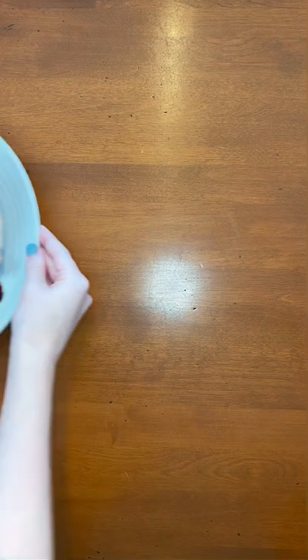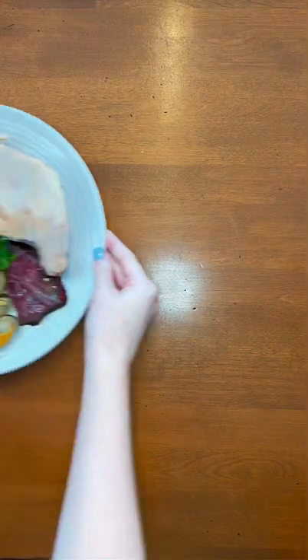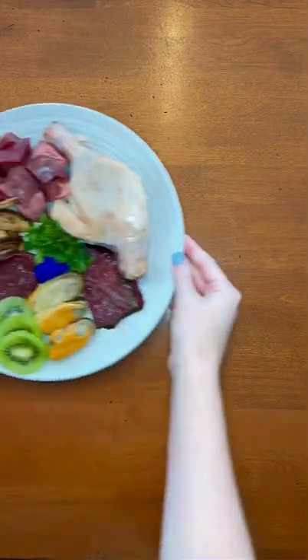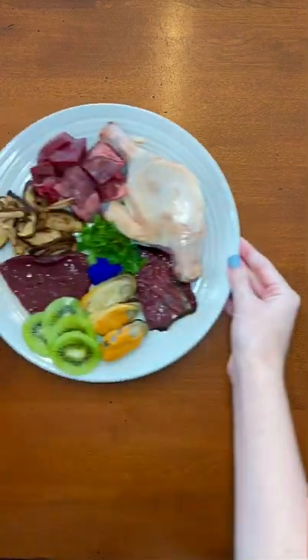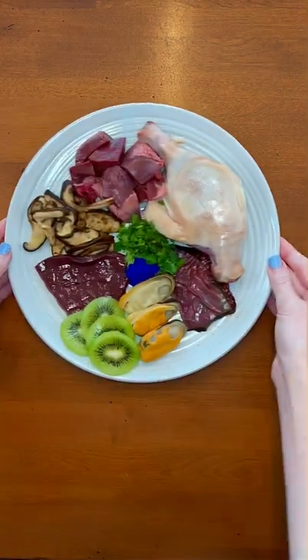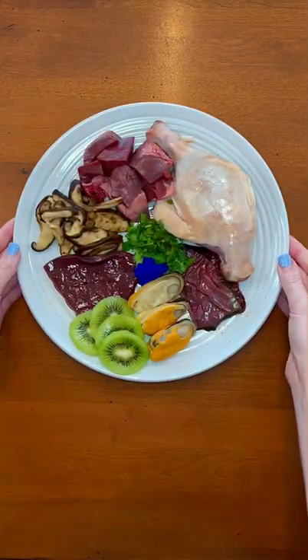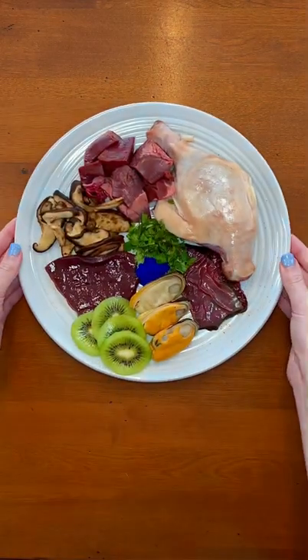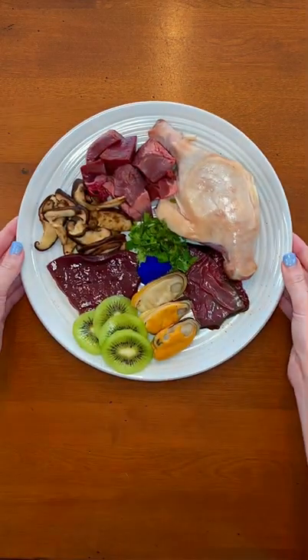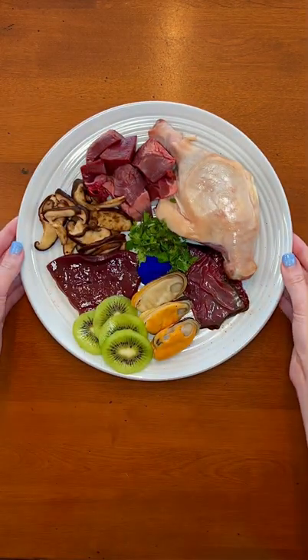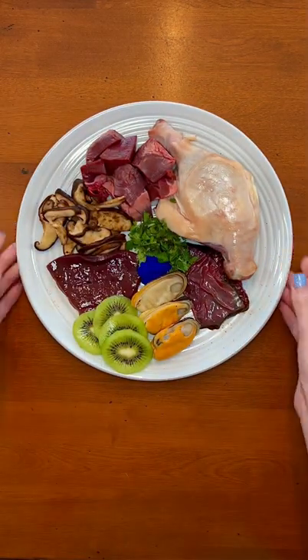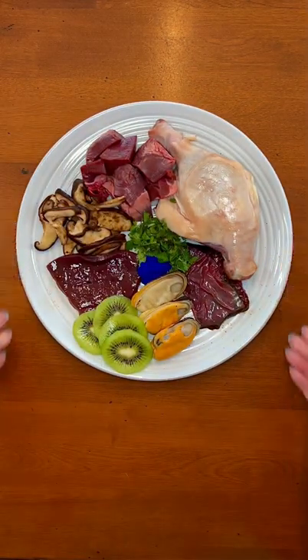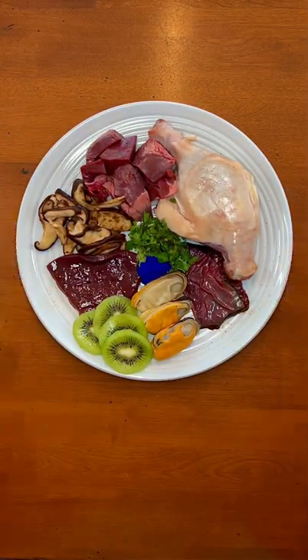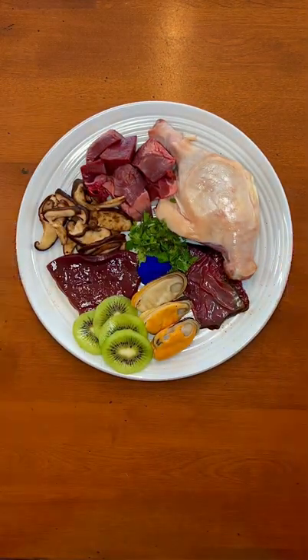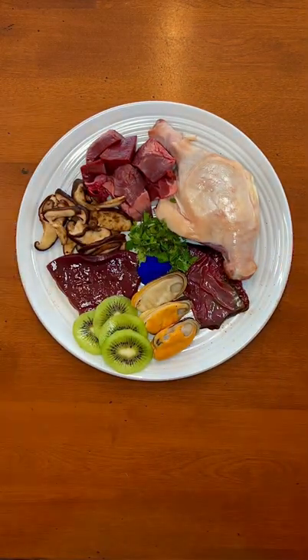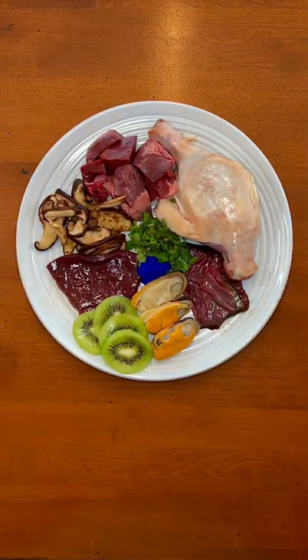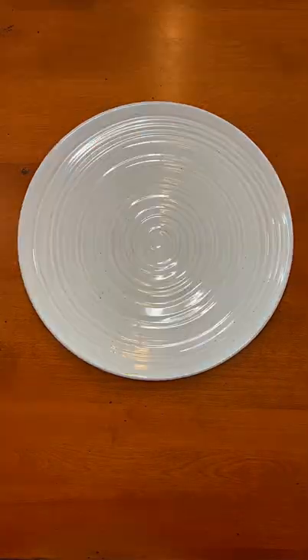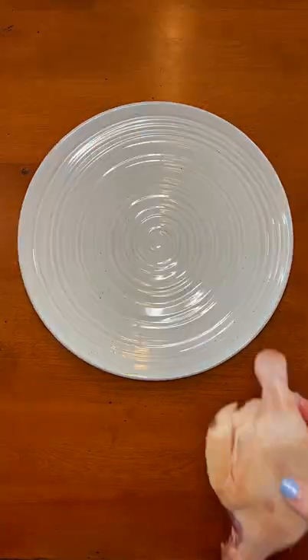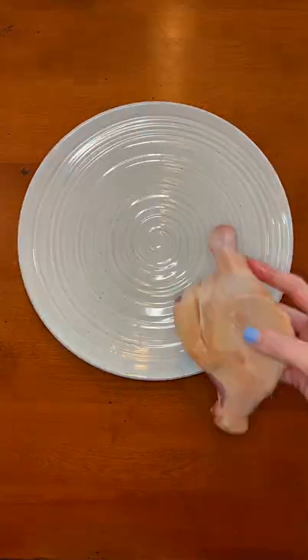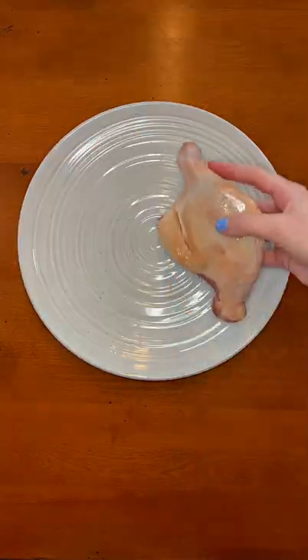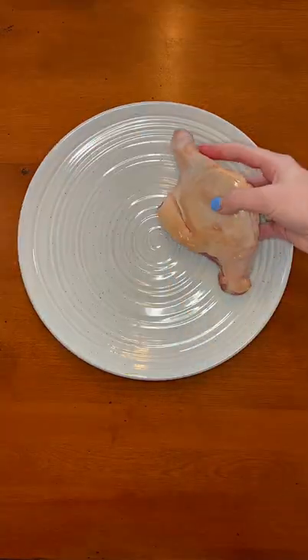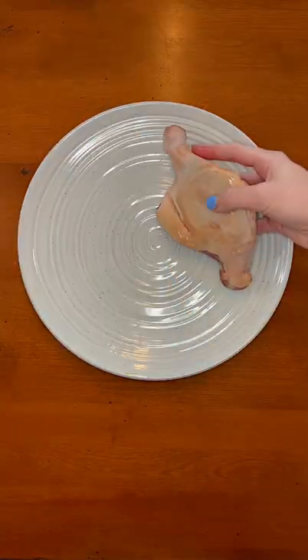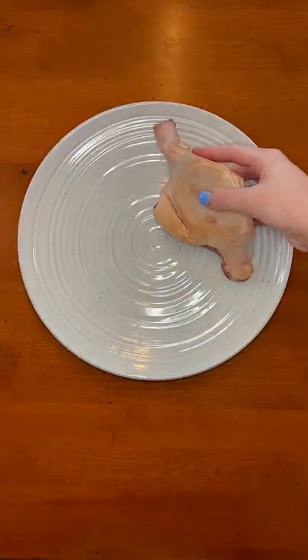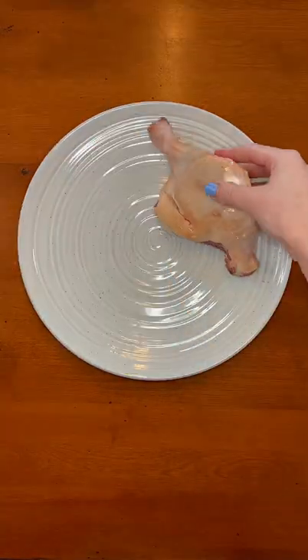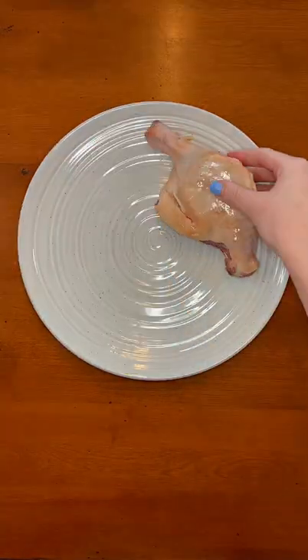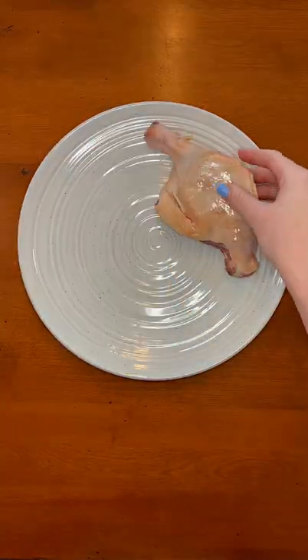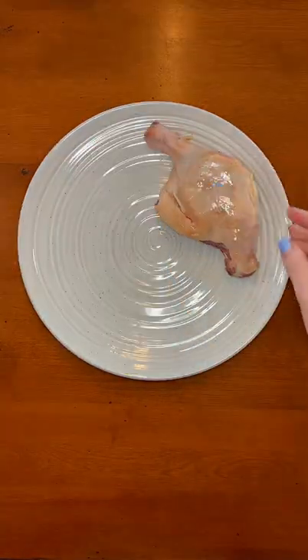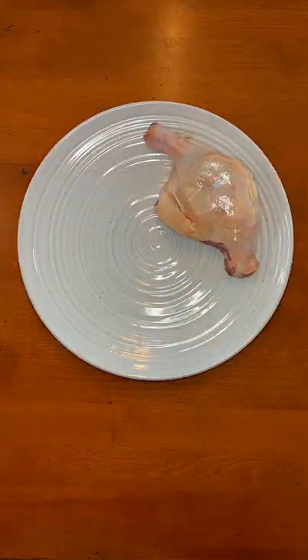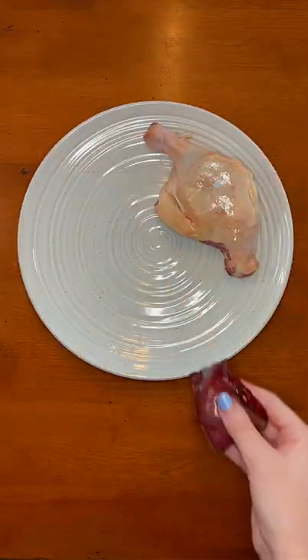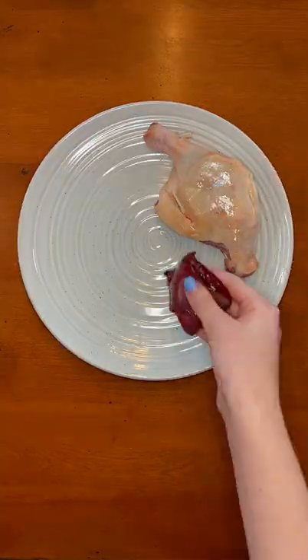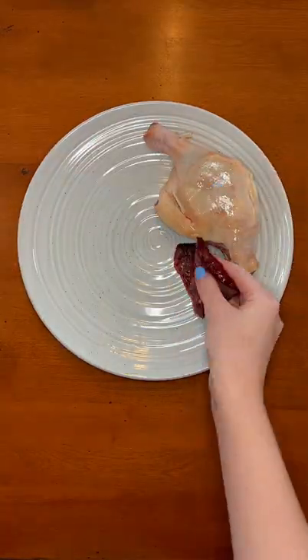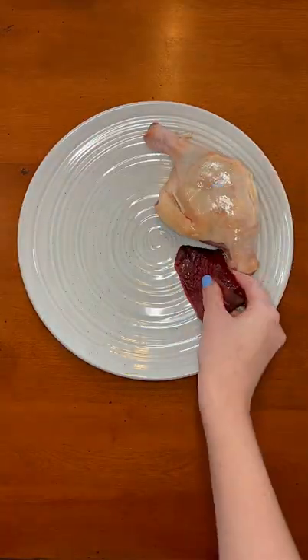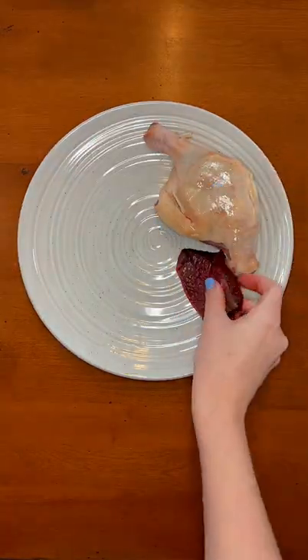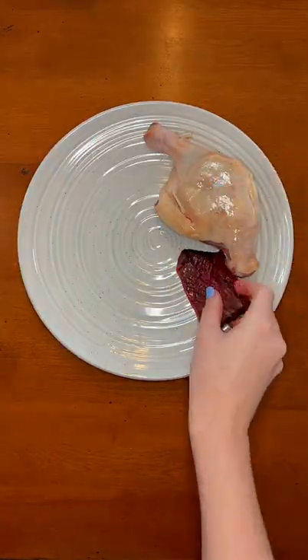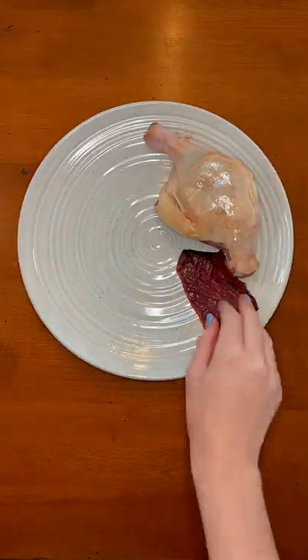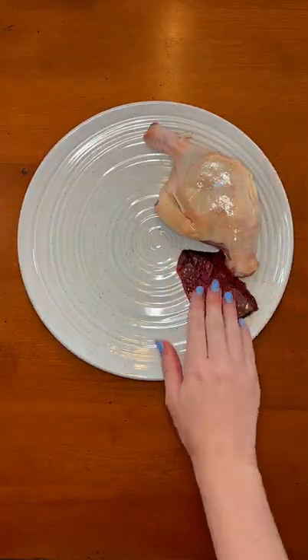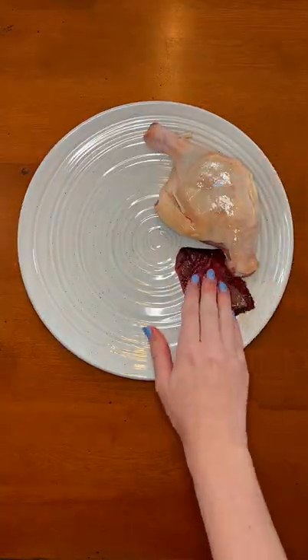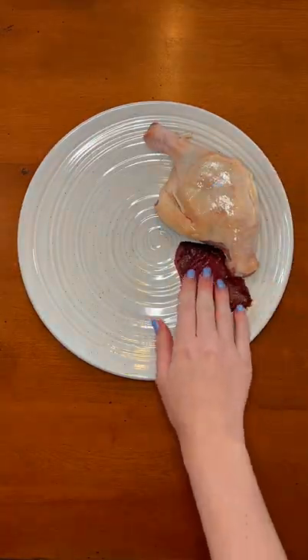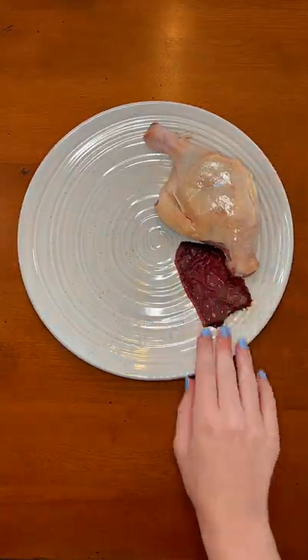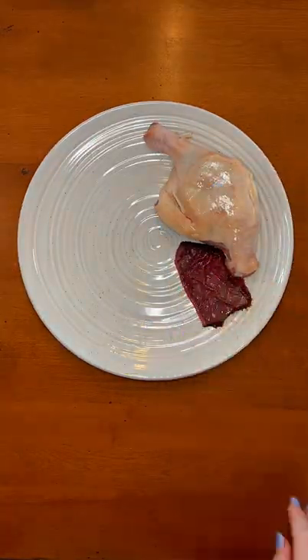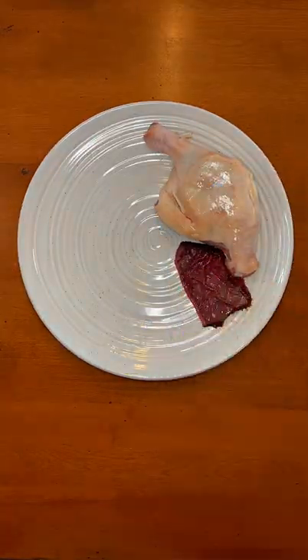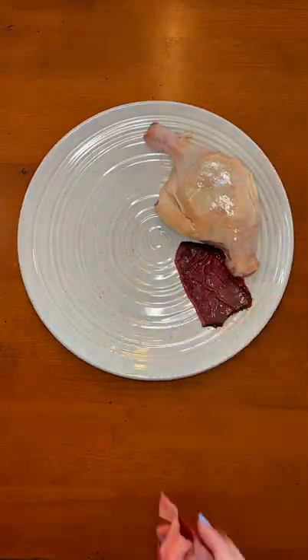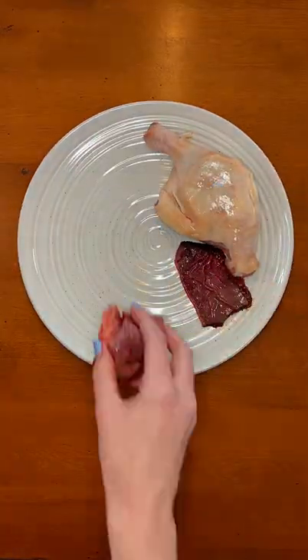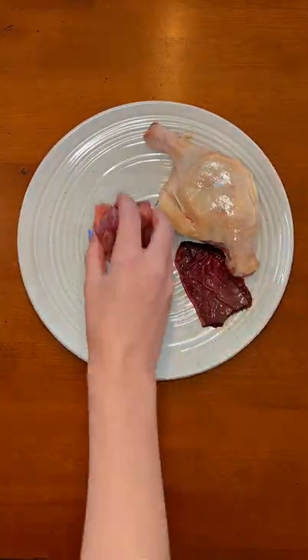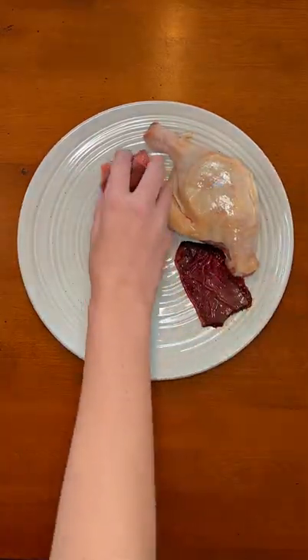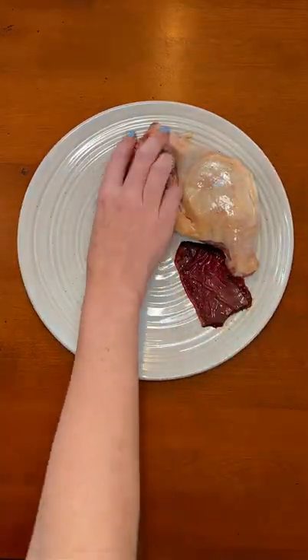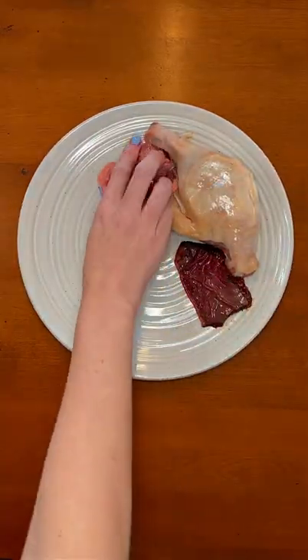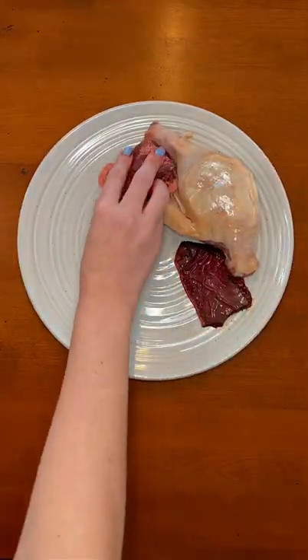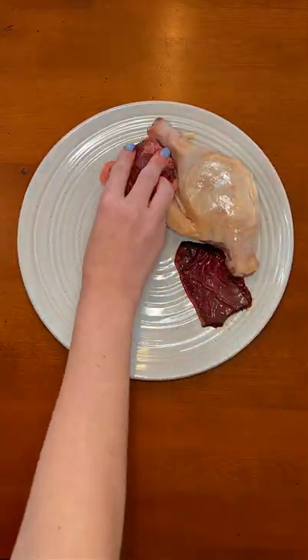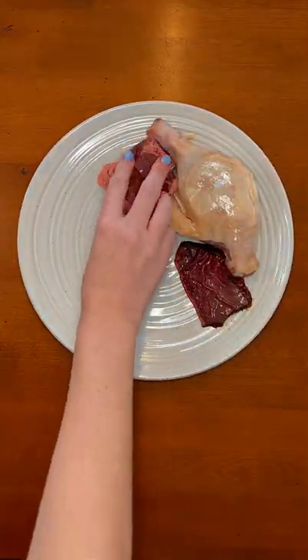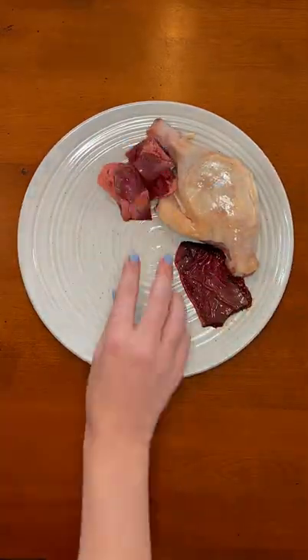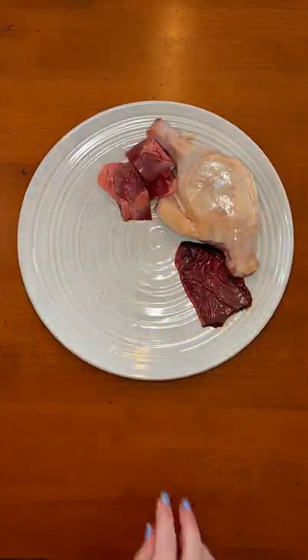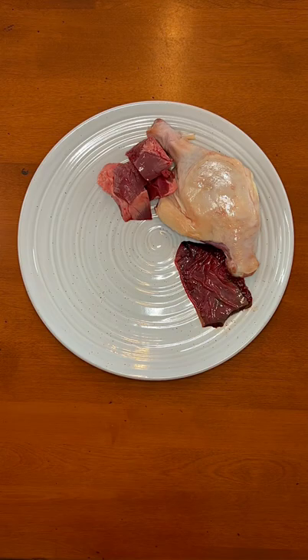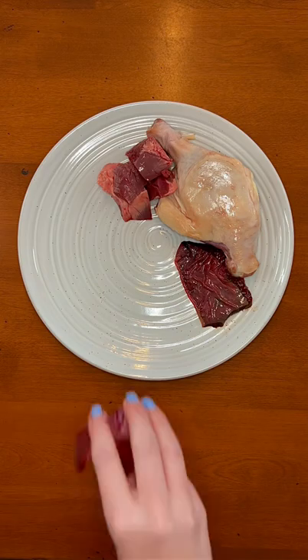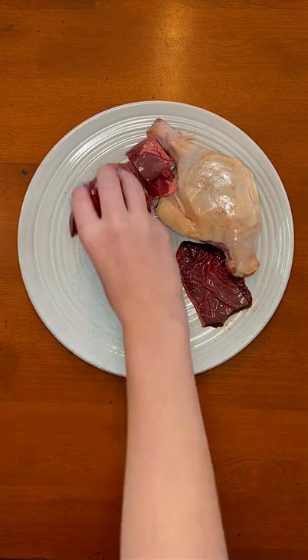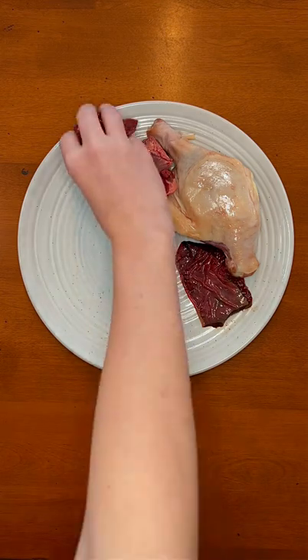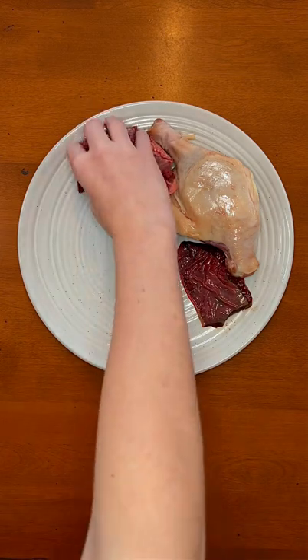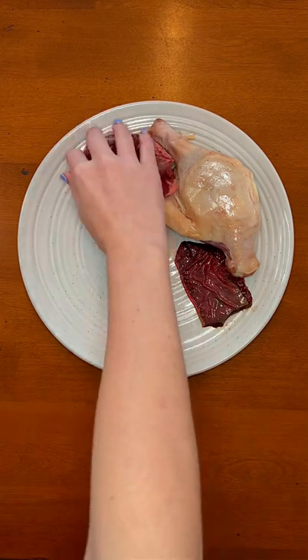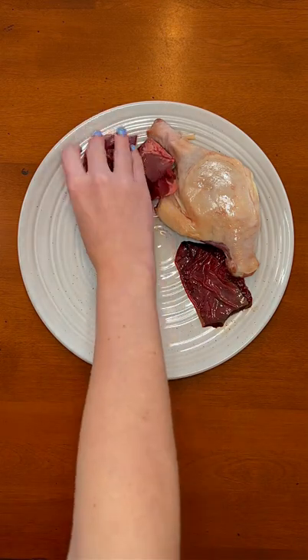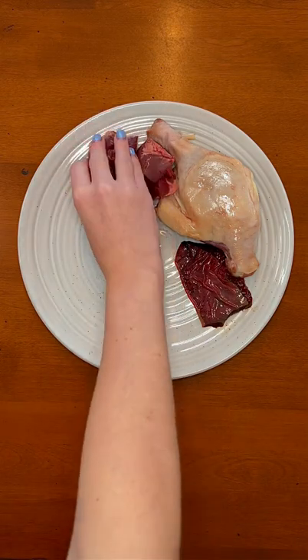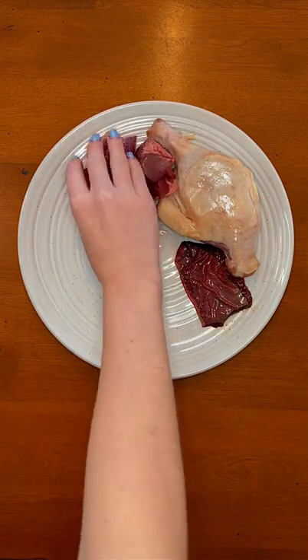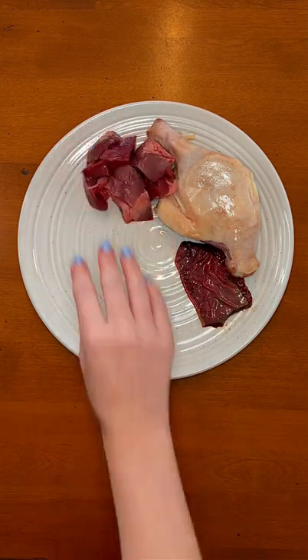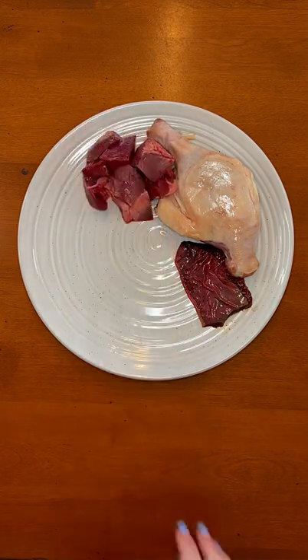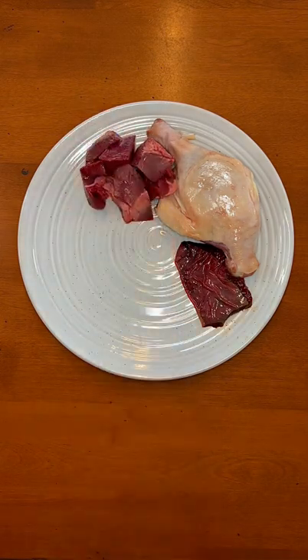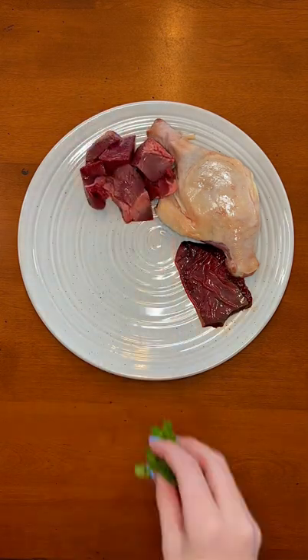This is what Rudy's getting for dinner tonight. First he got a duck leg and a piece of beef spleen. Then he got beef heart.